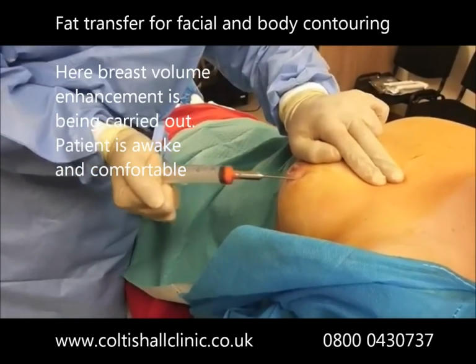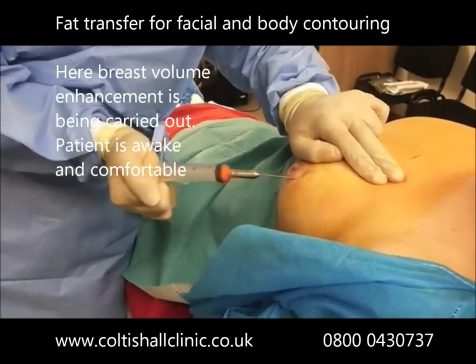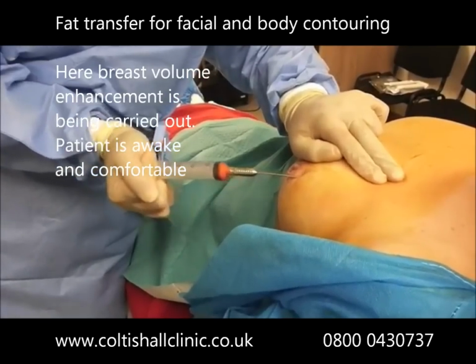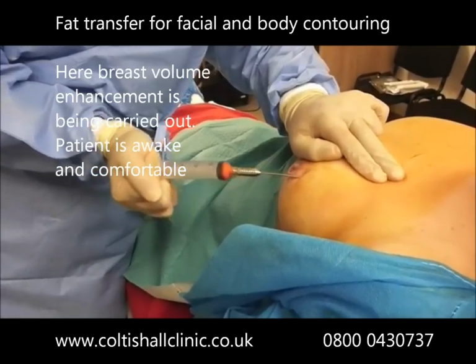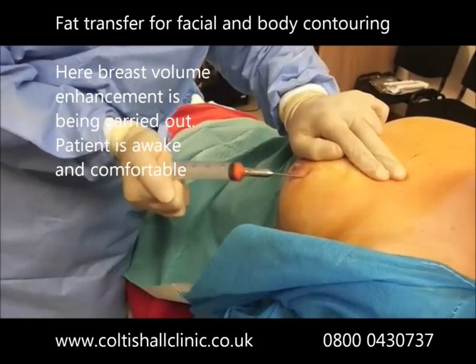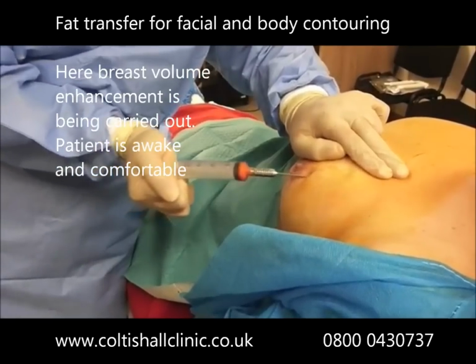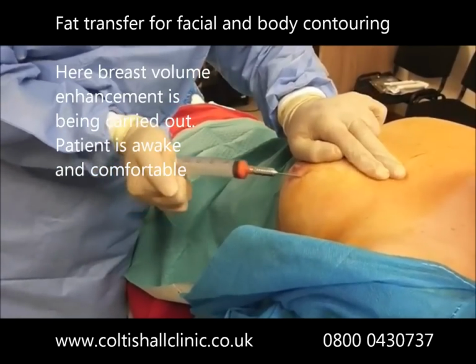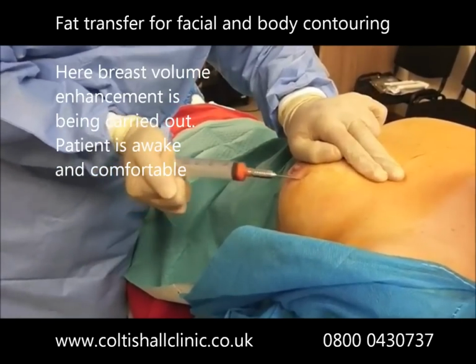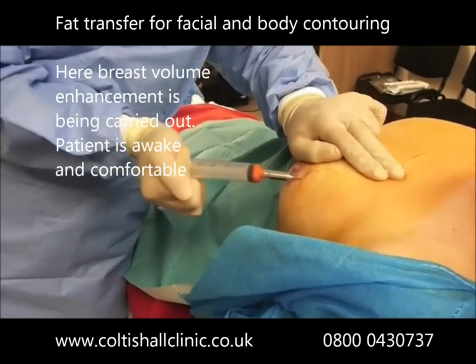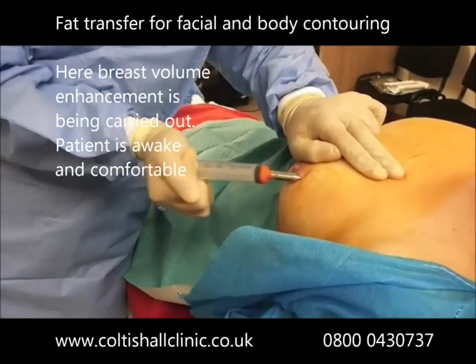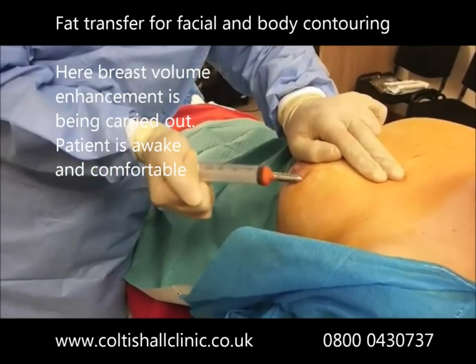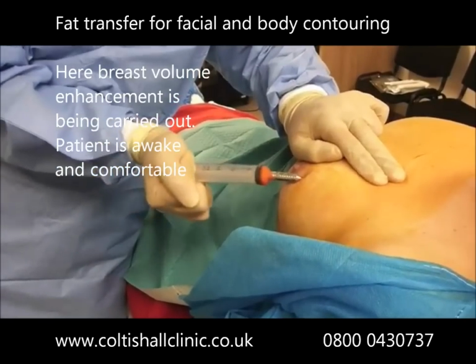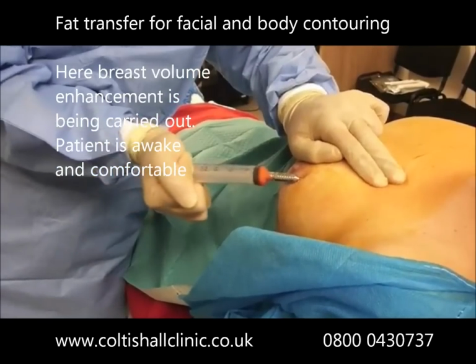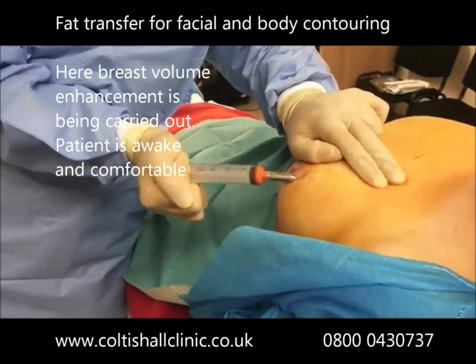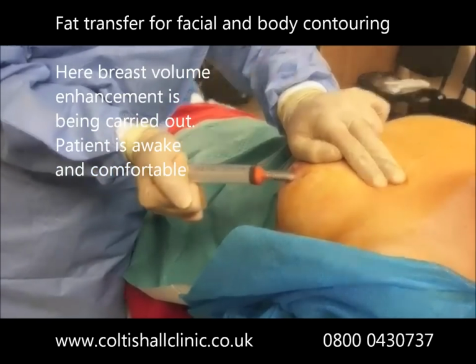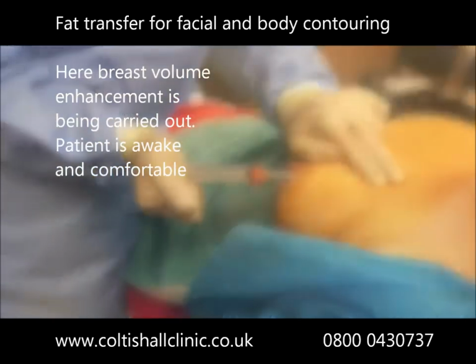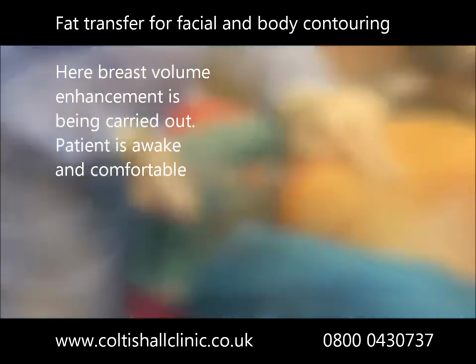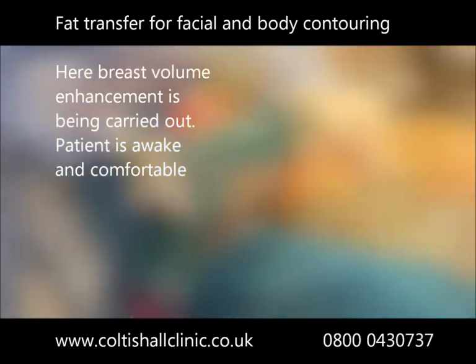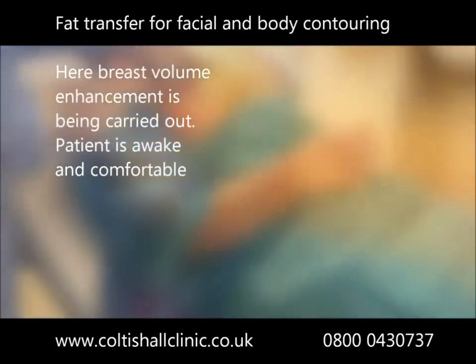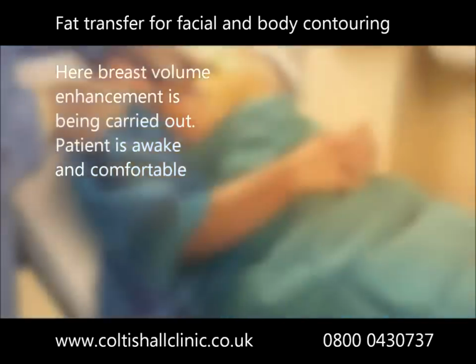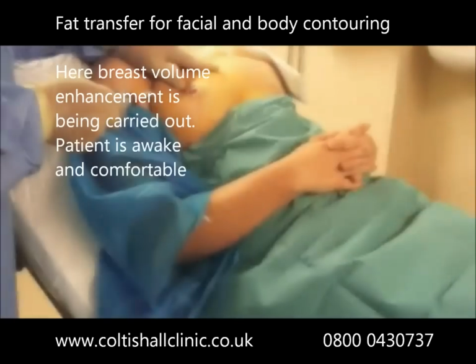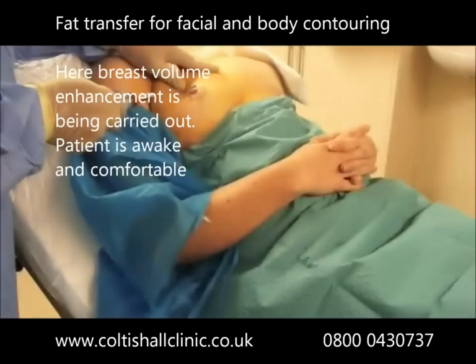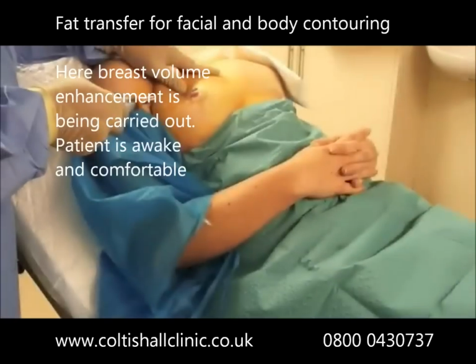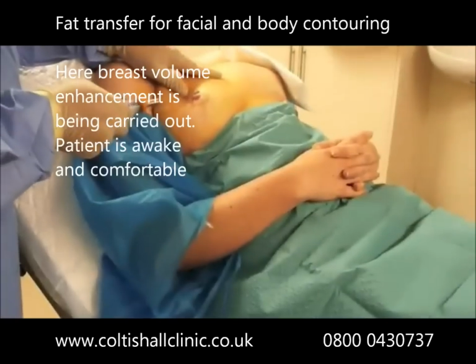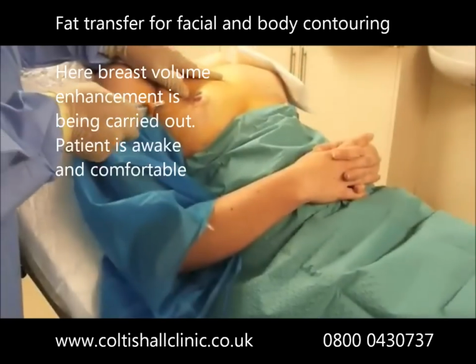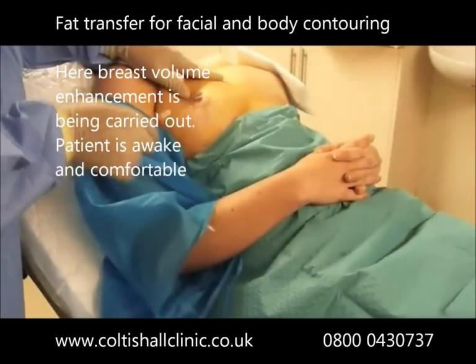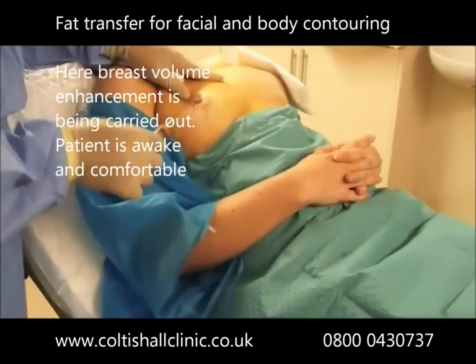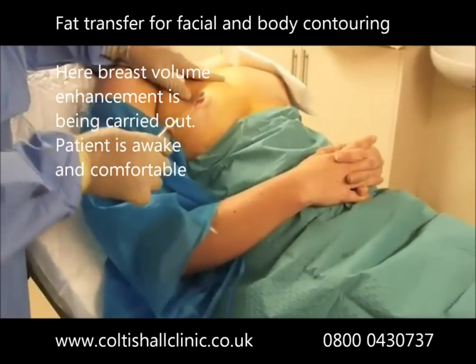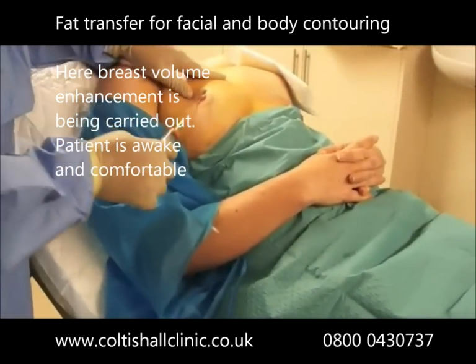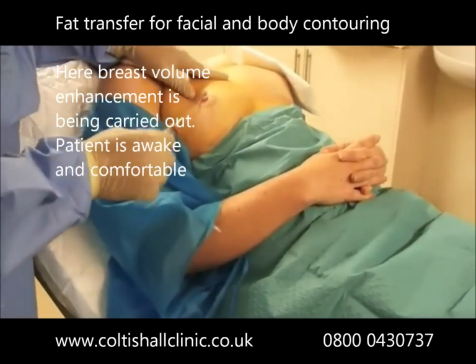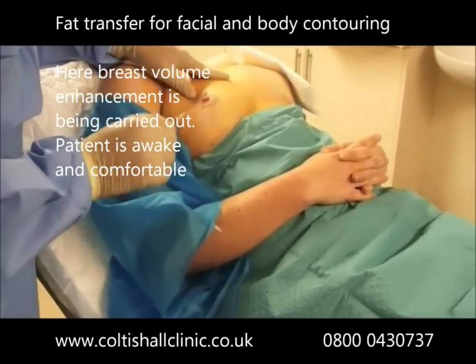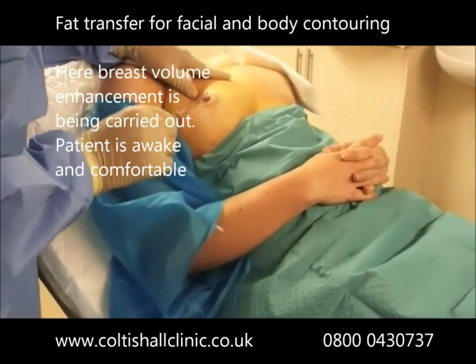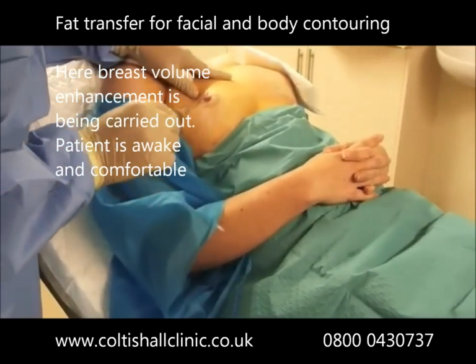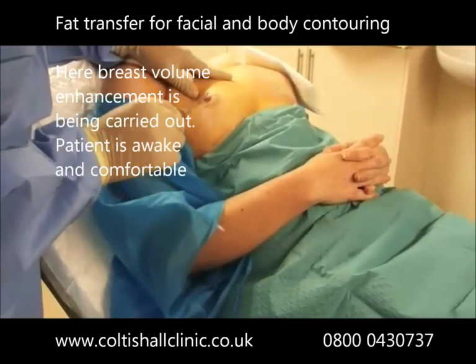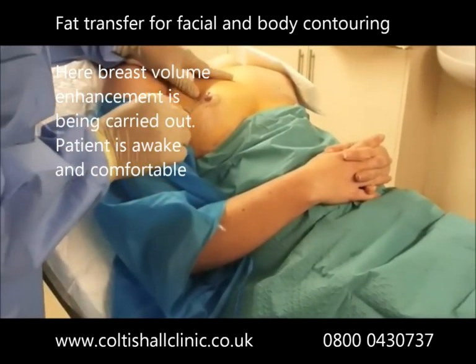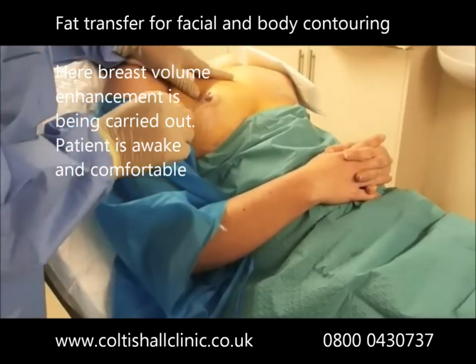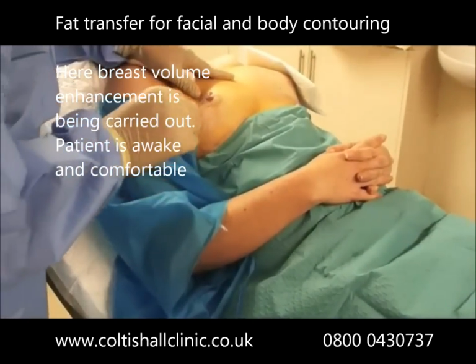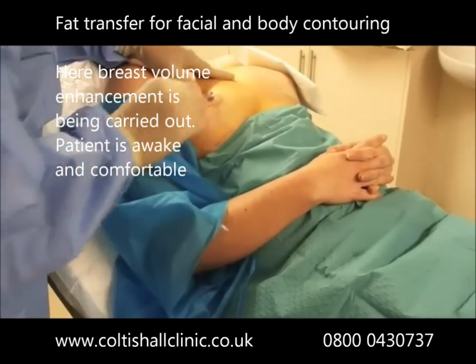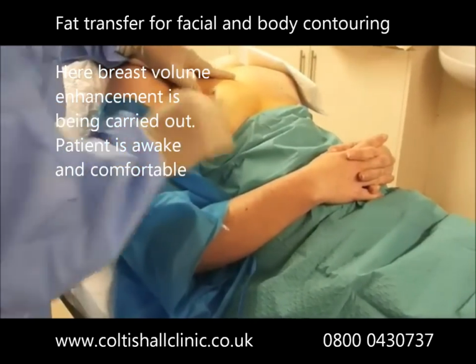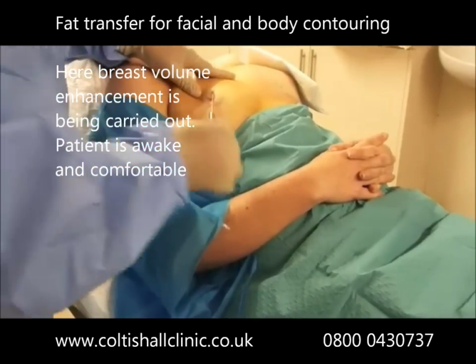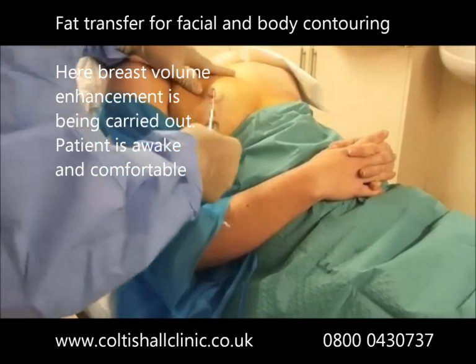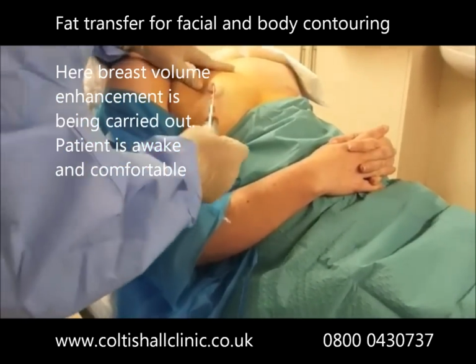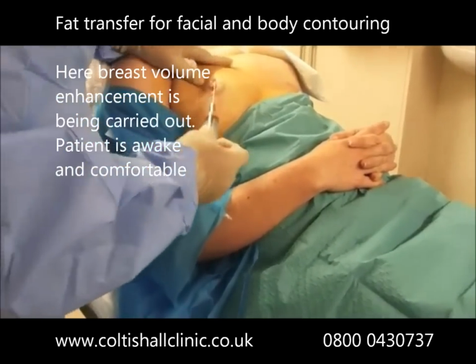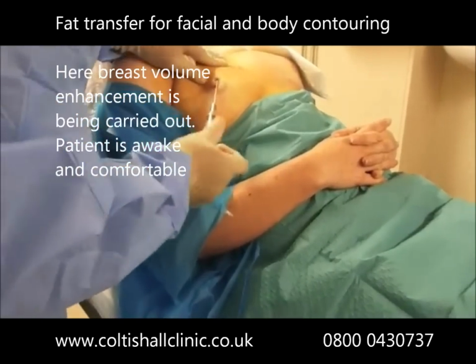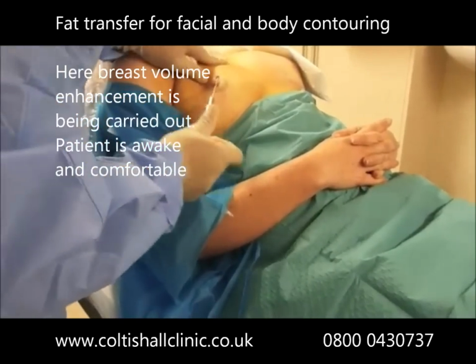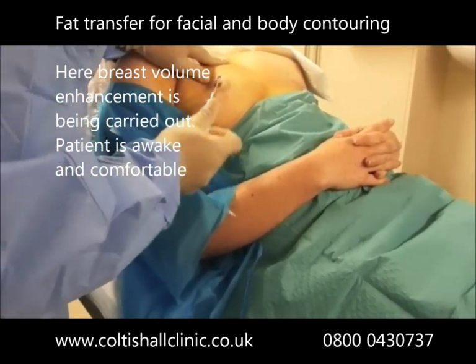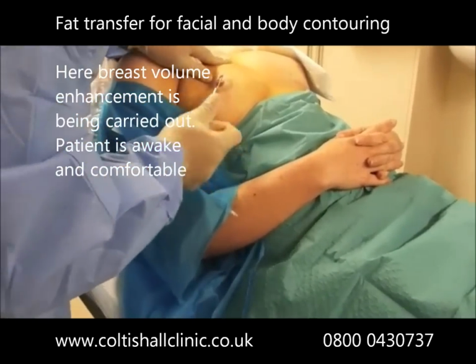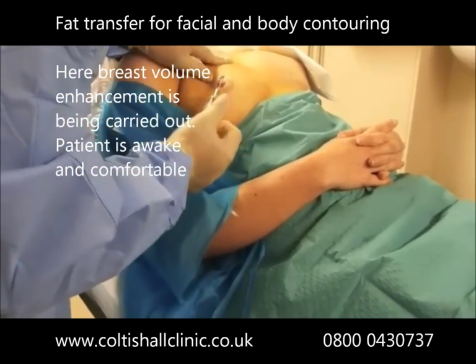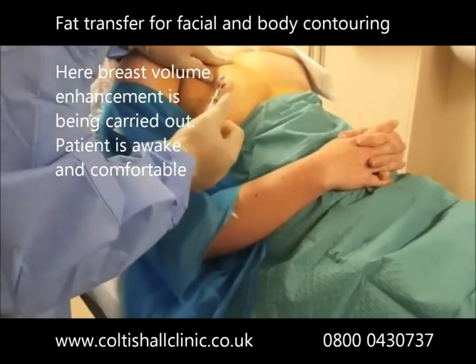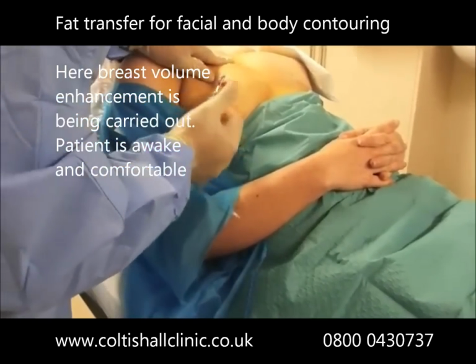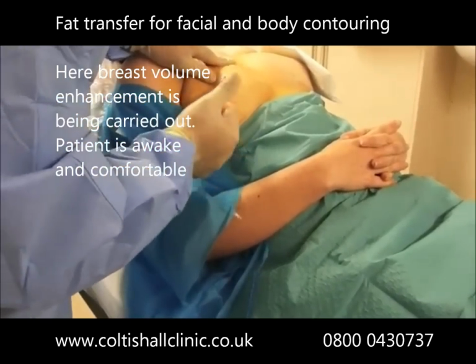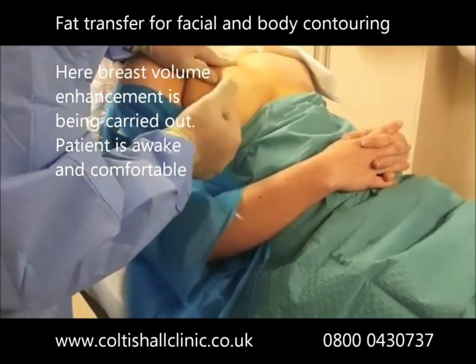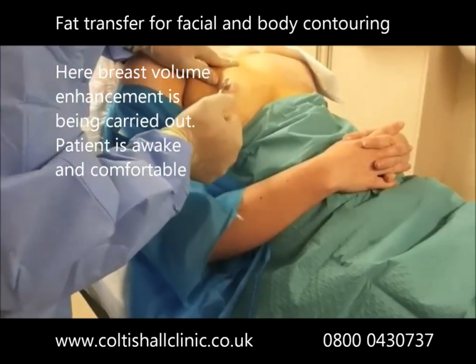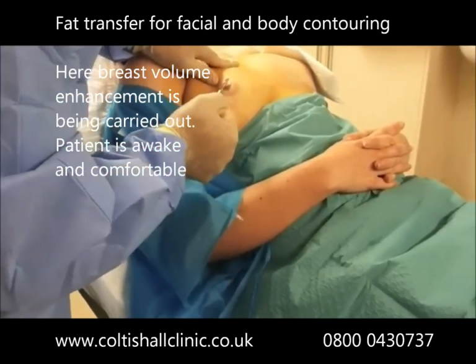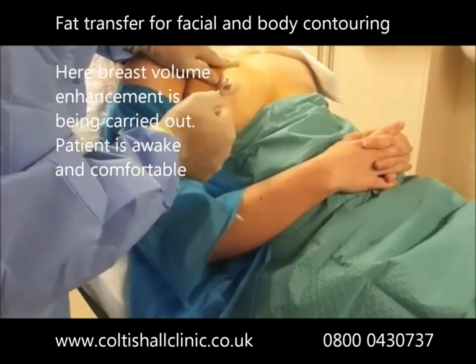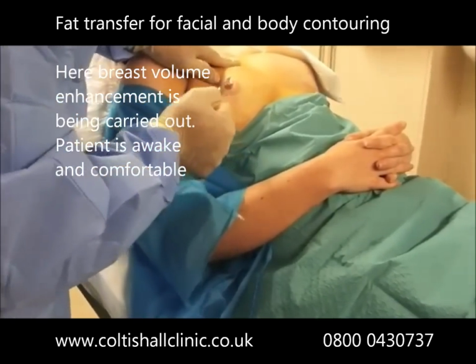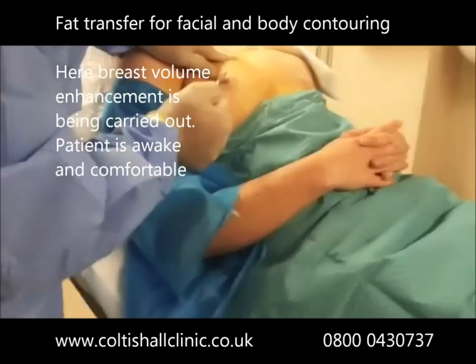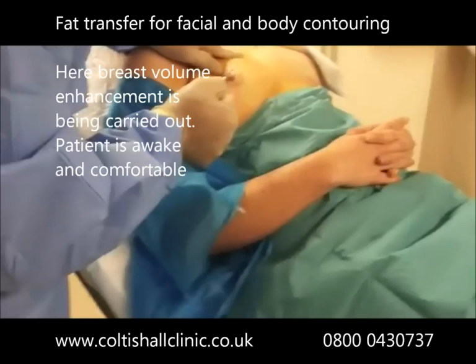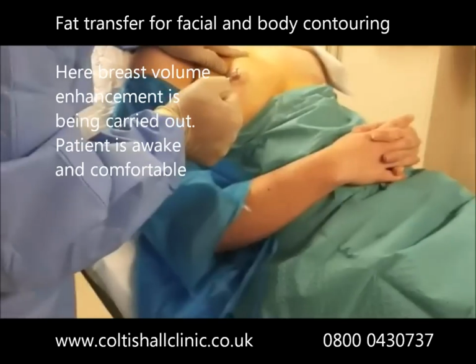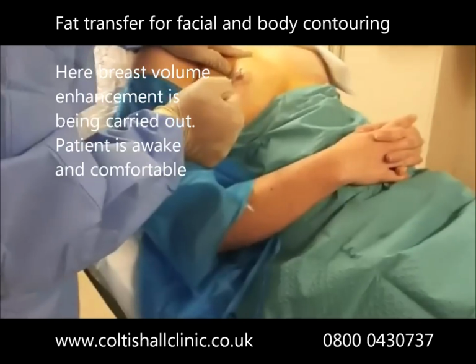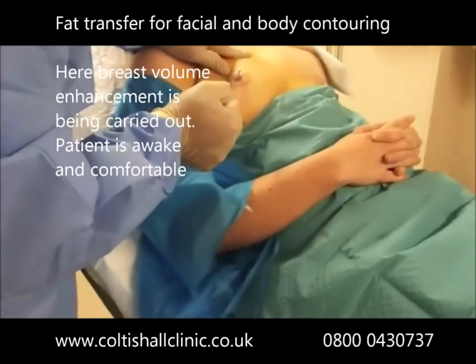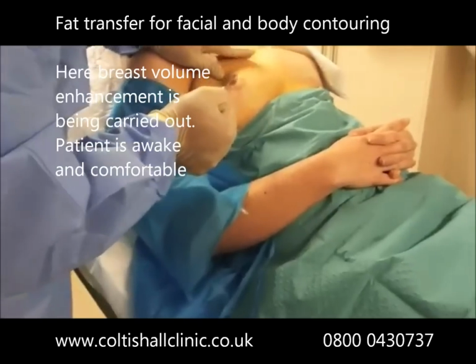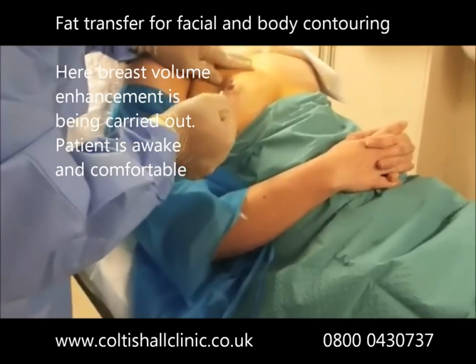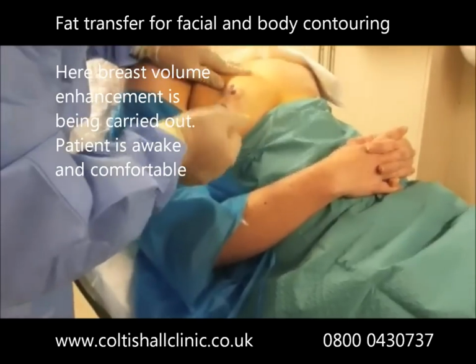The procedure is entirely carried out under local anaesthesia and the patient remains comfortable throughout, as can be seen in this video.